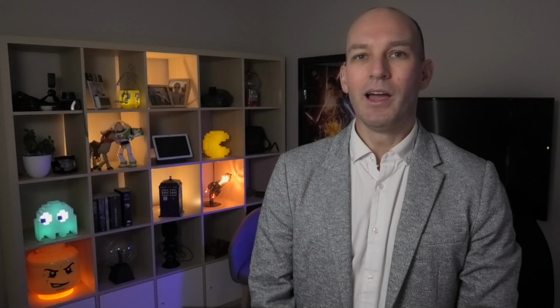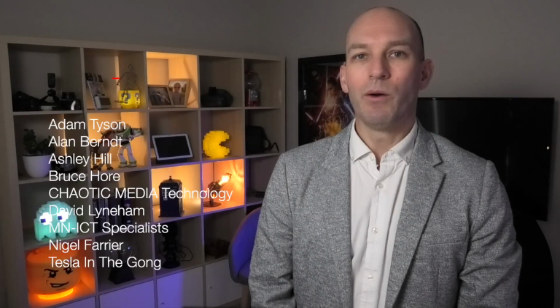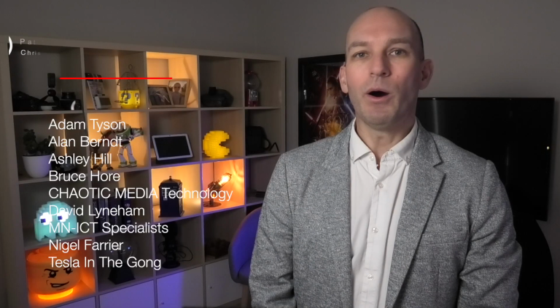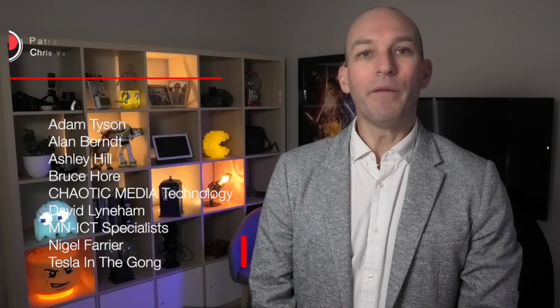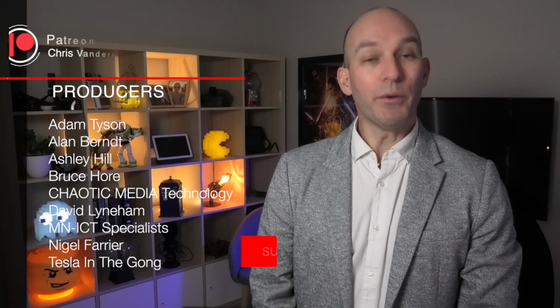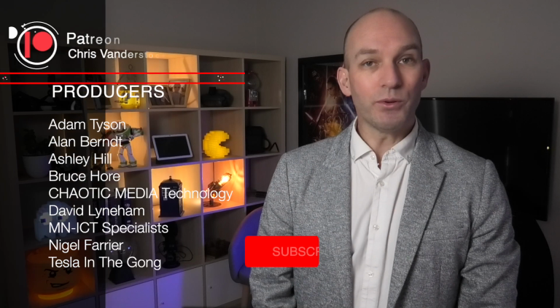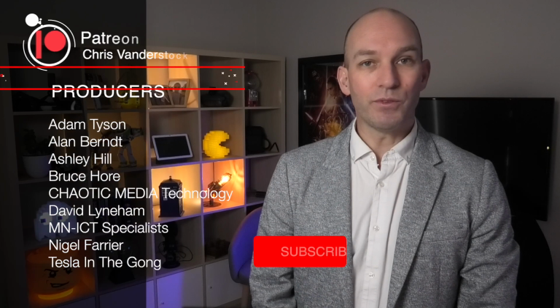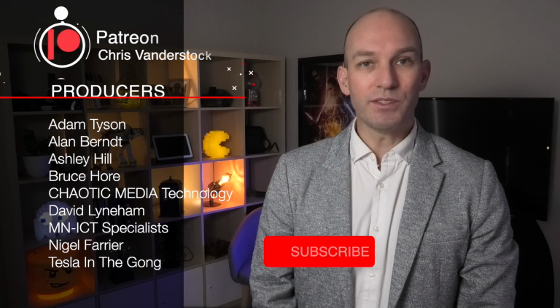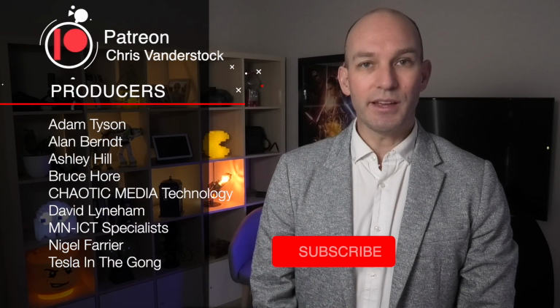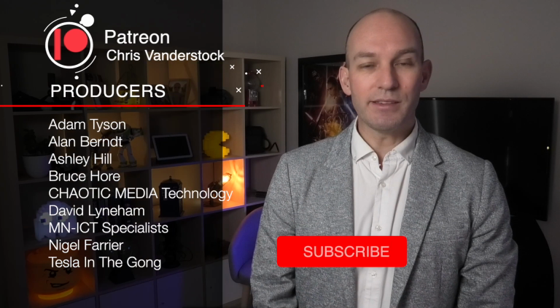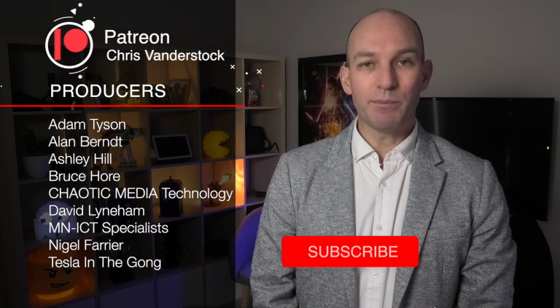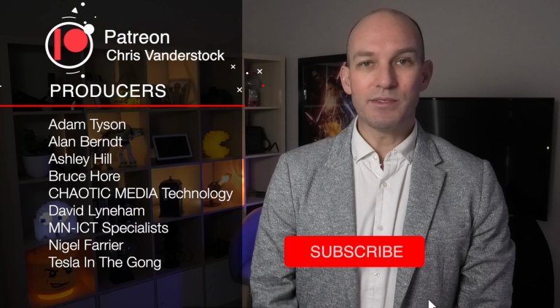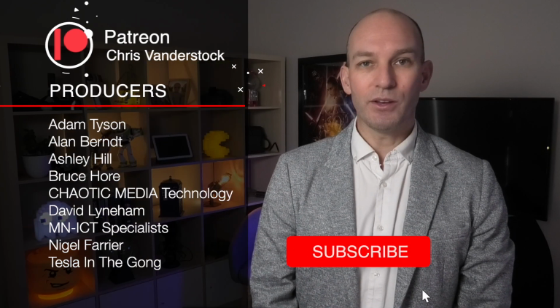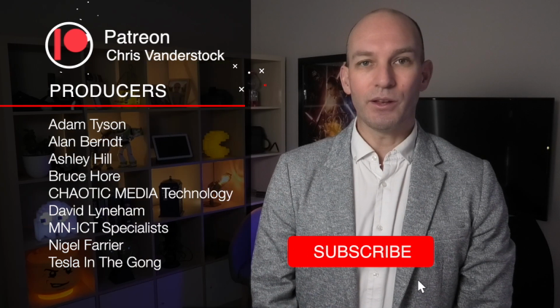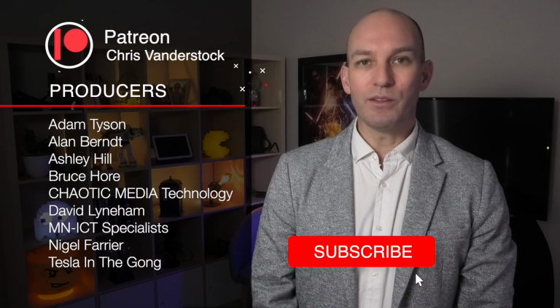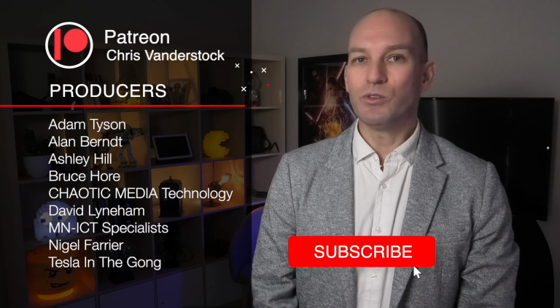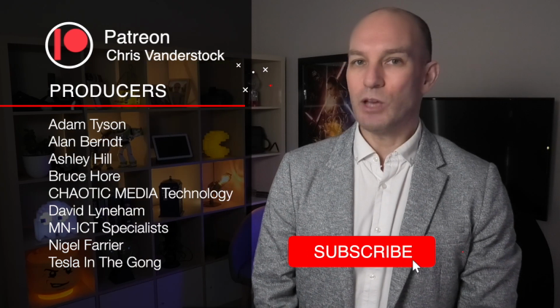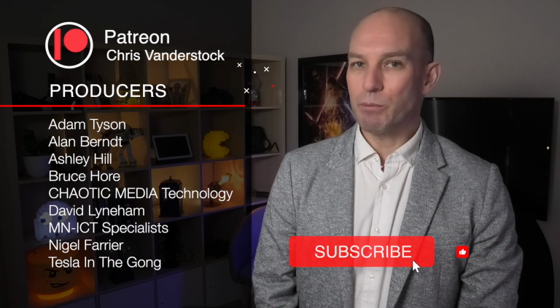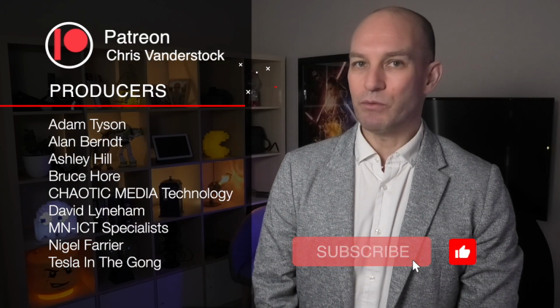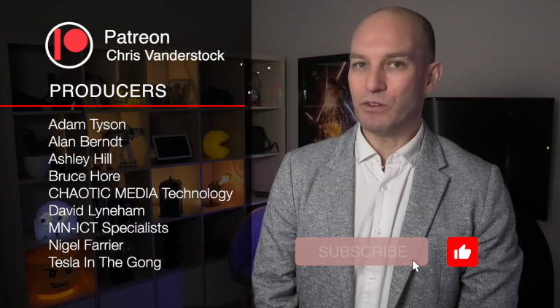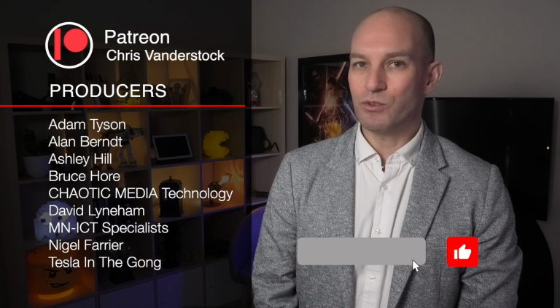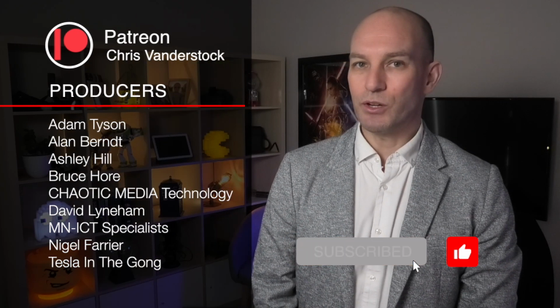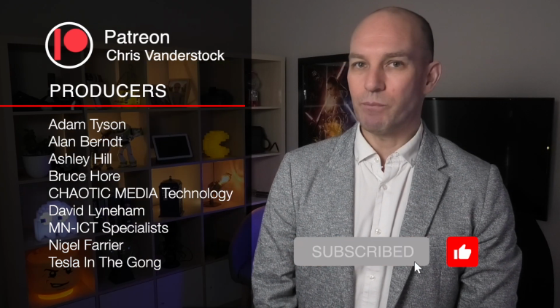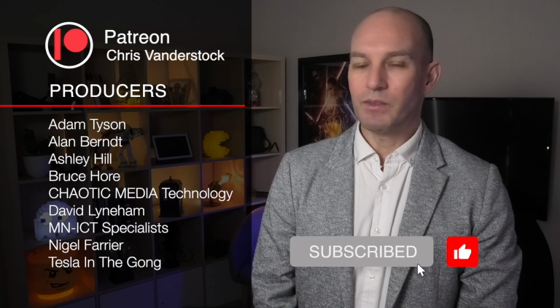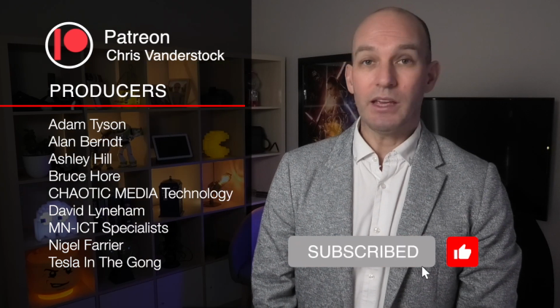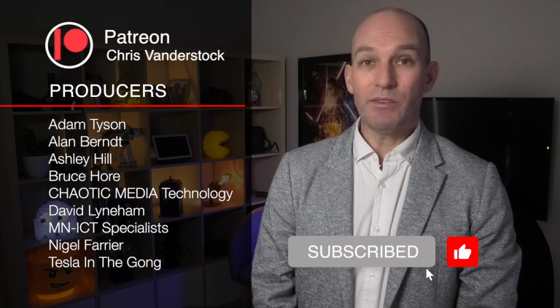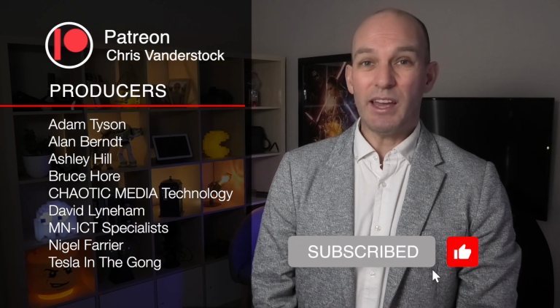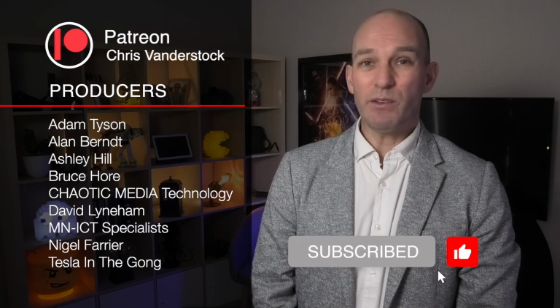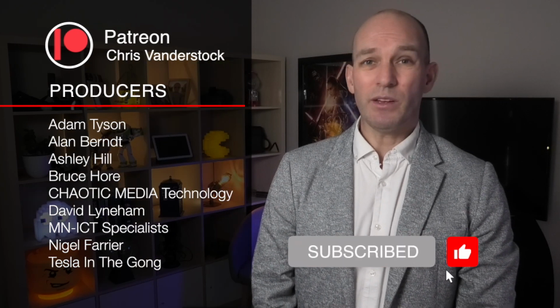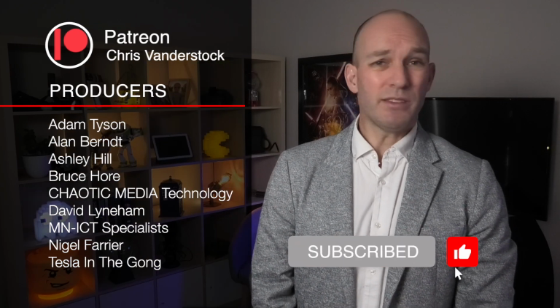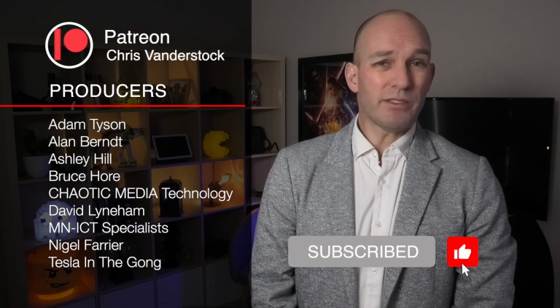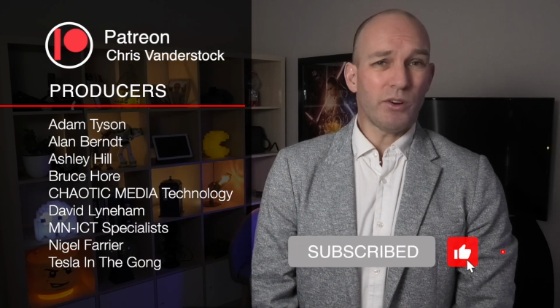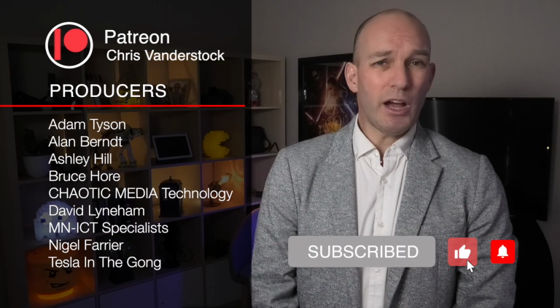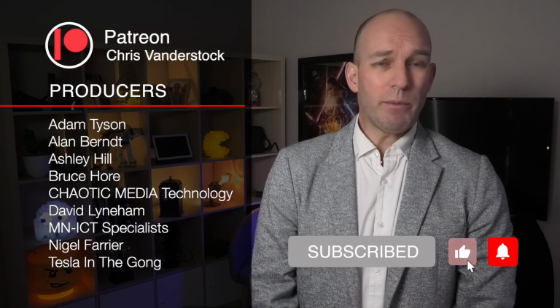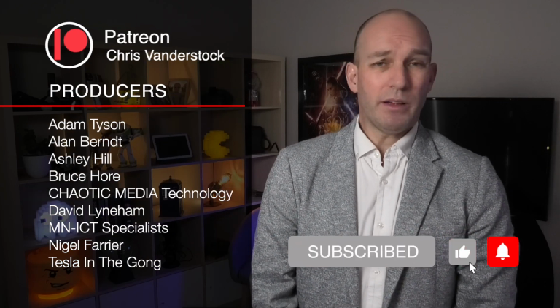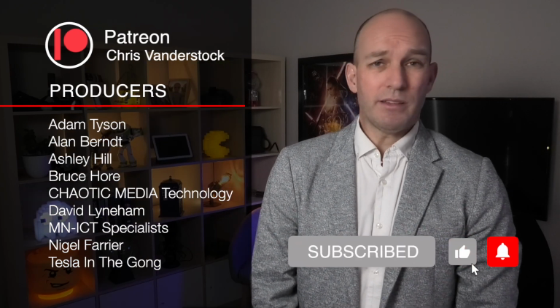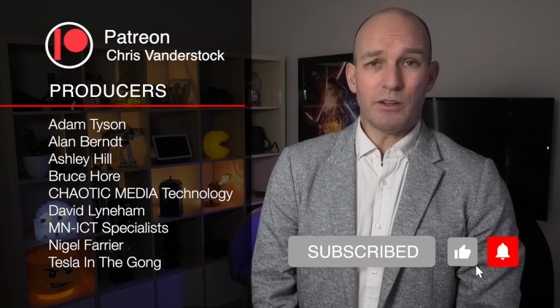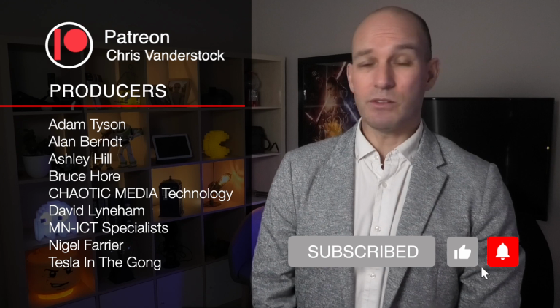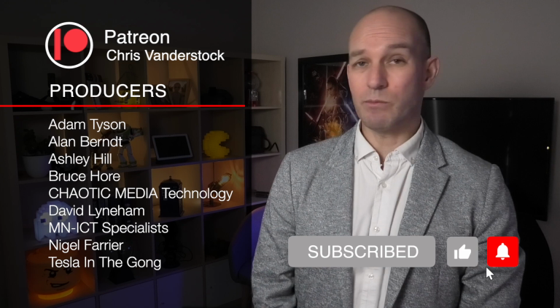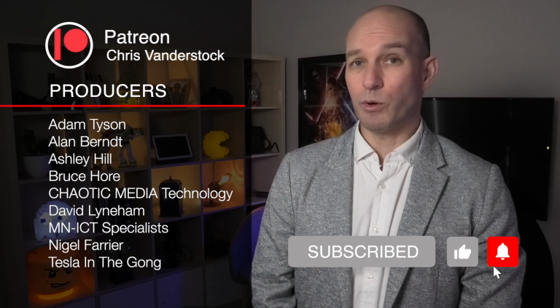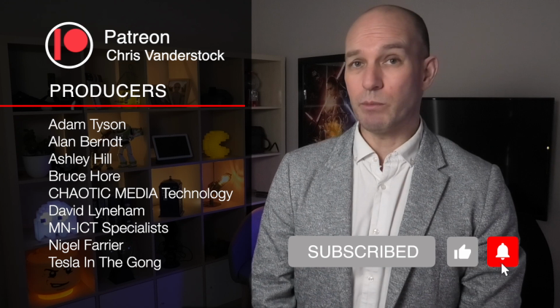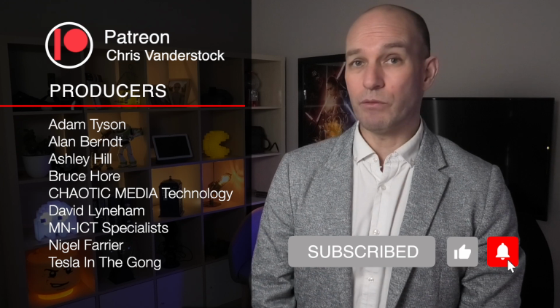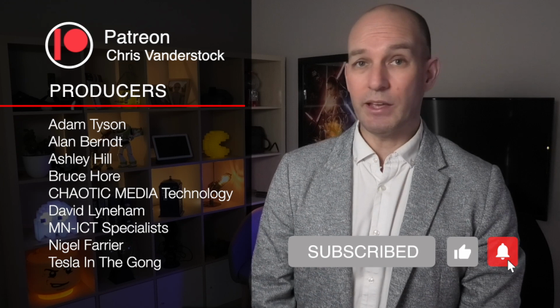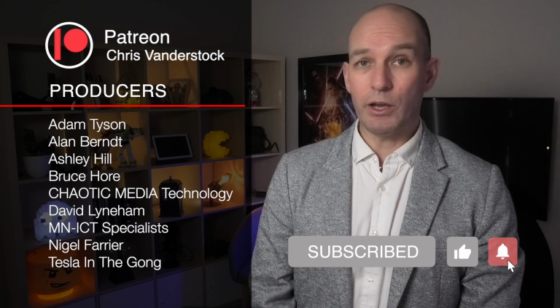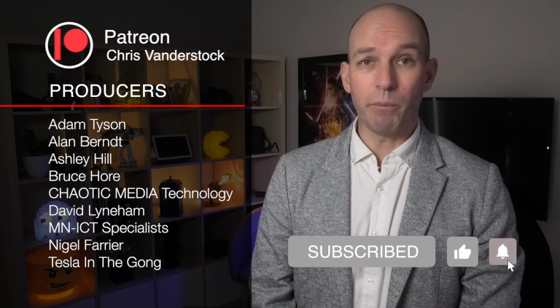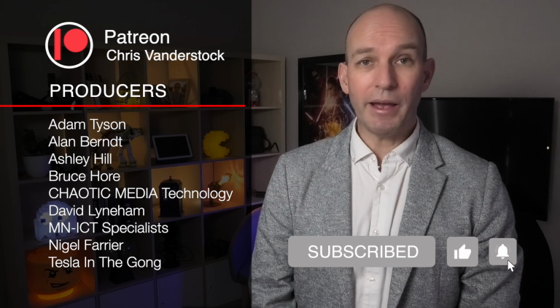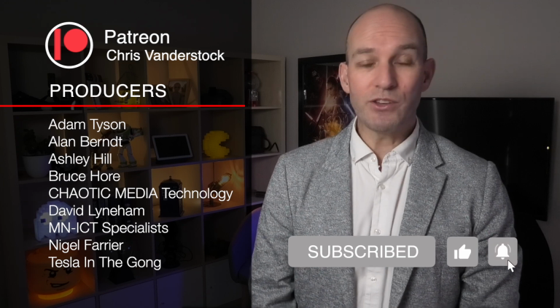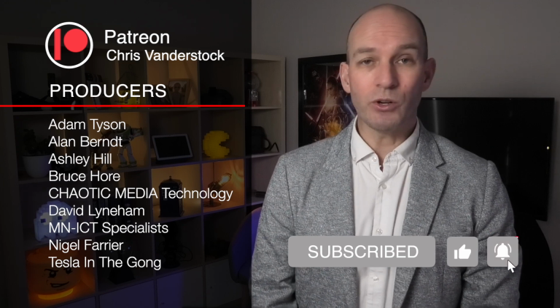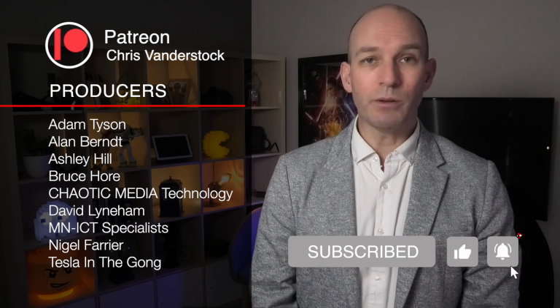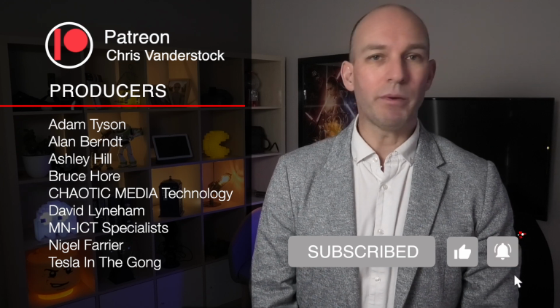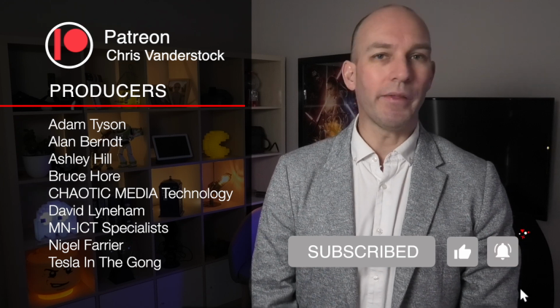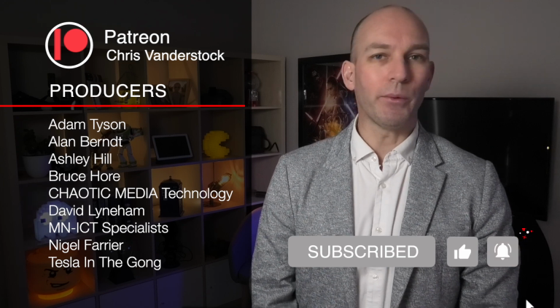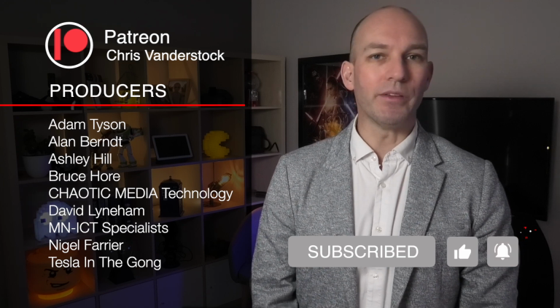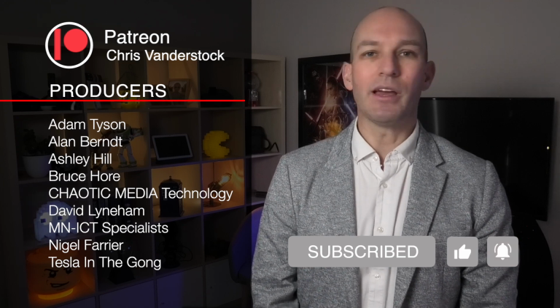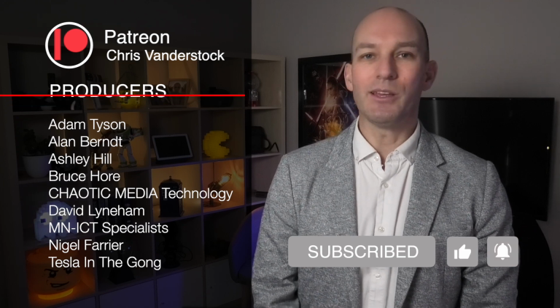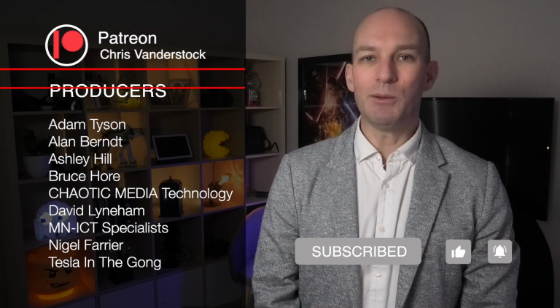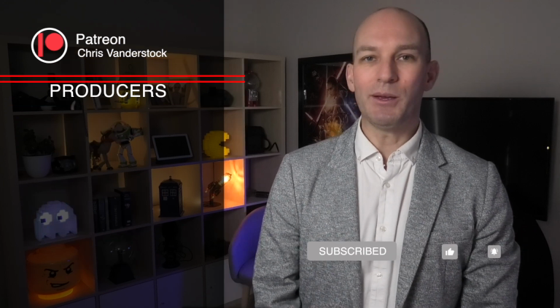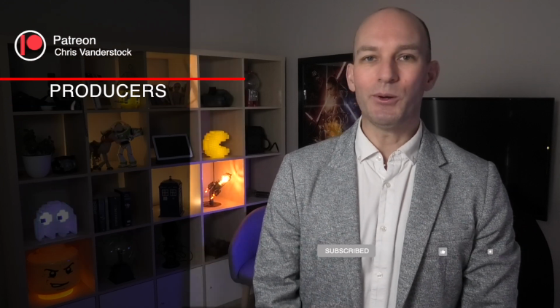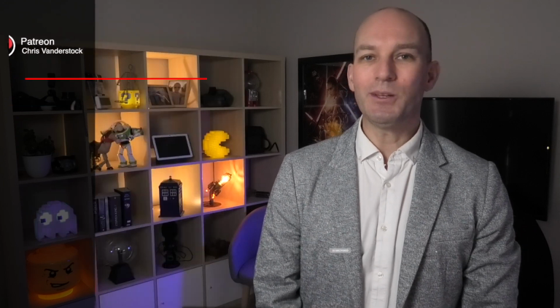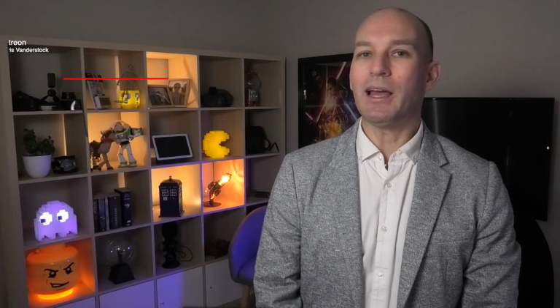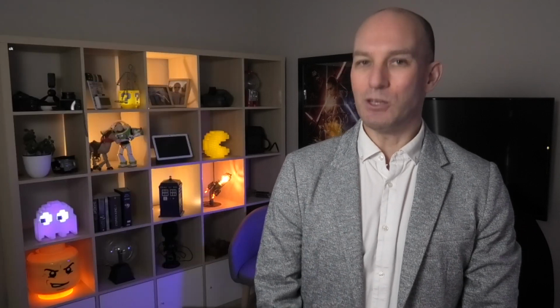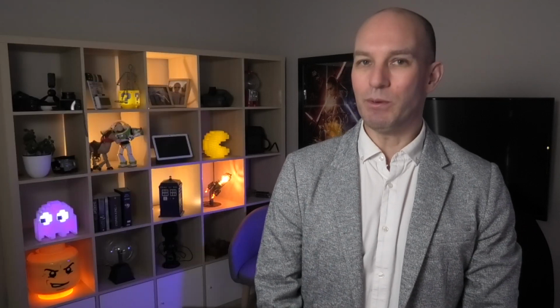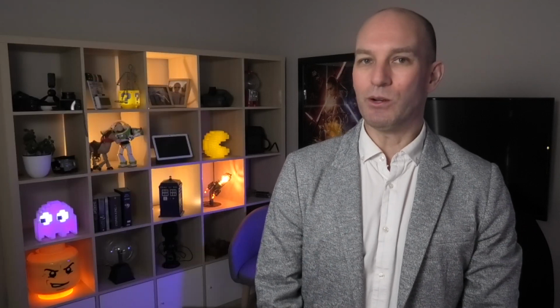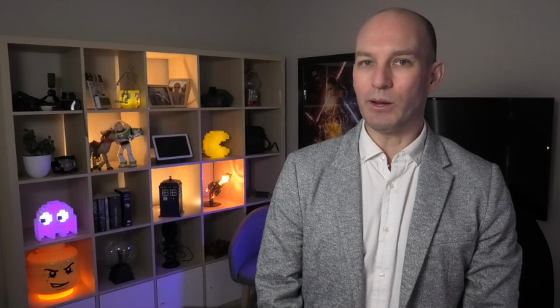That will do it for today's episode. I hope you've enjoyed it — if you have, subscribe and consider supporting me over on Patreon. Otherwise, you'd be good and you'd be great.